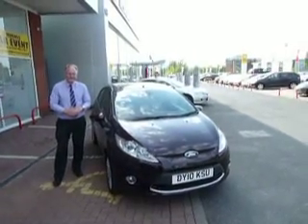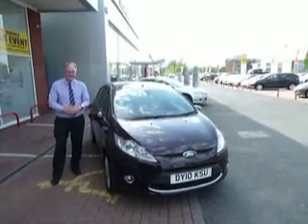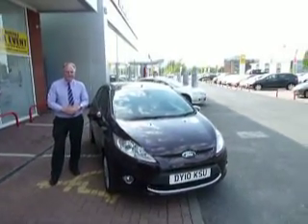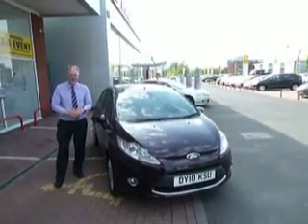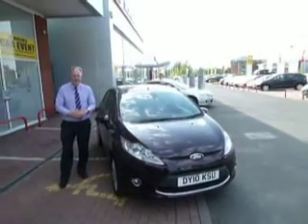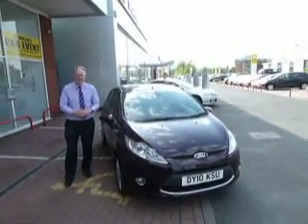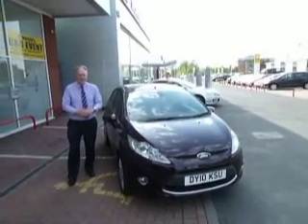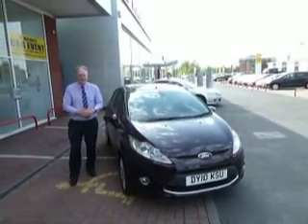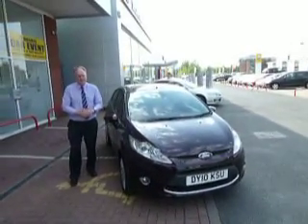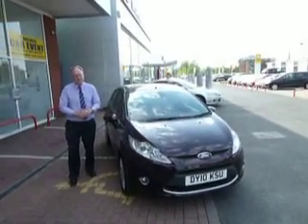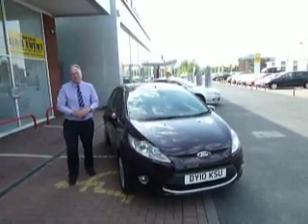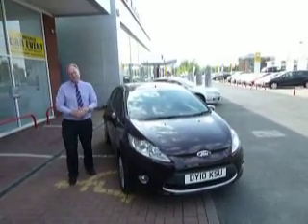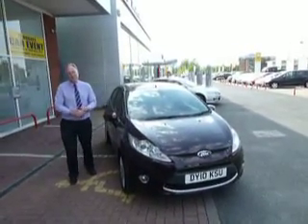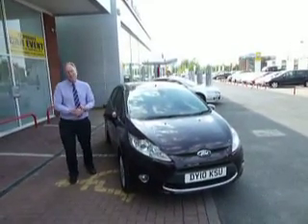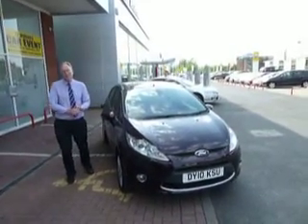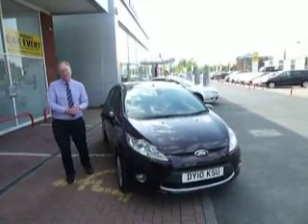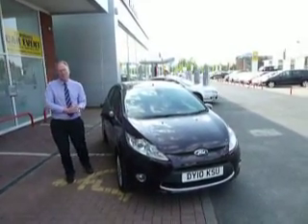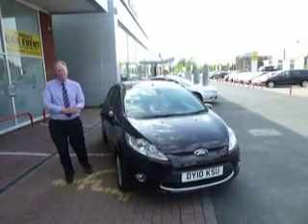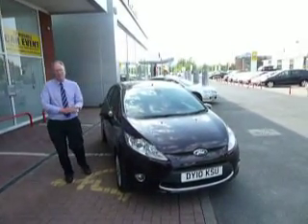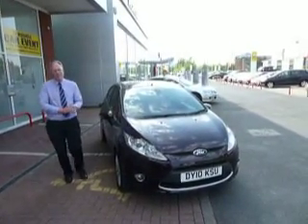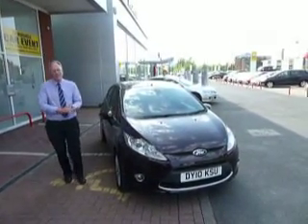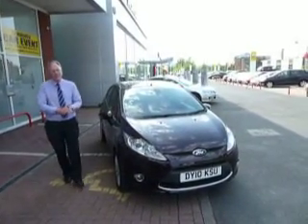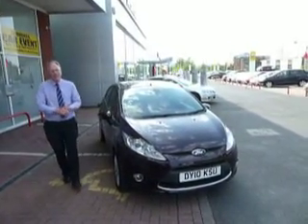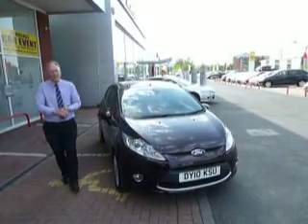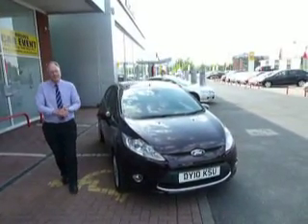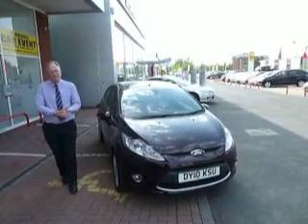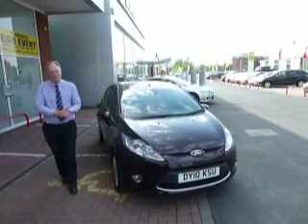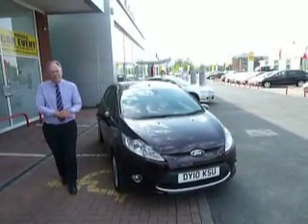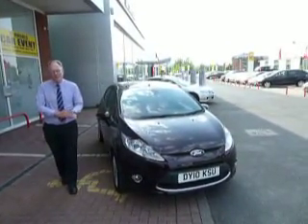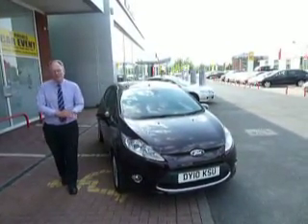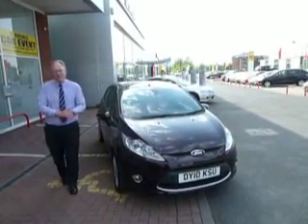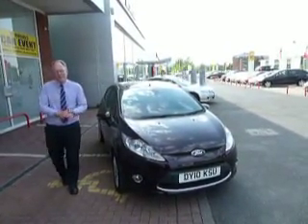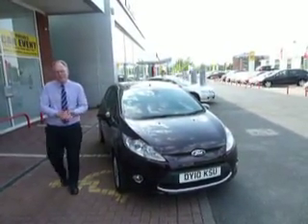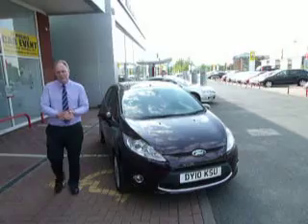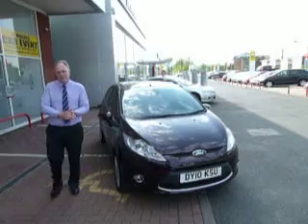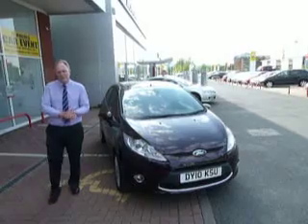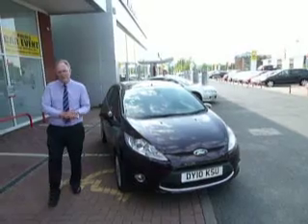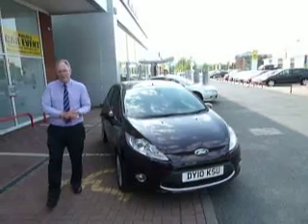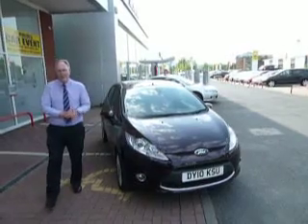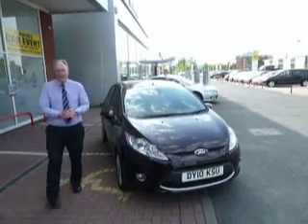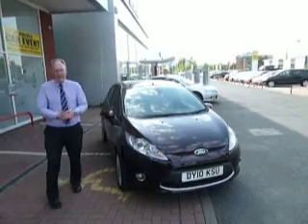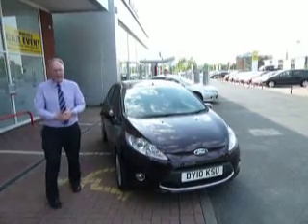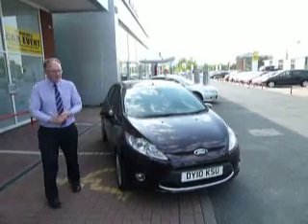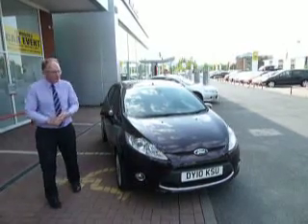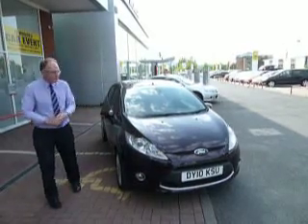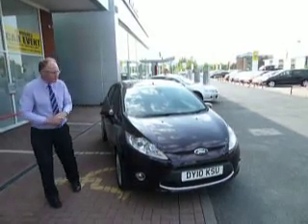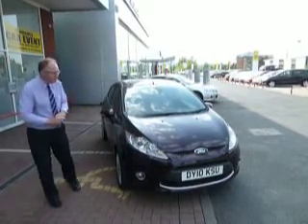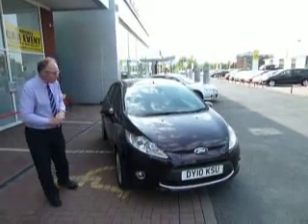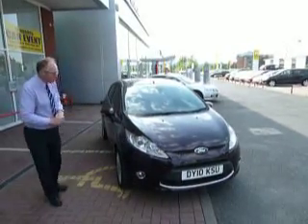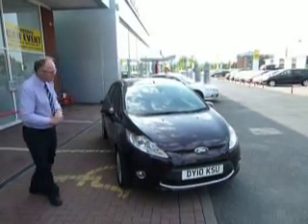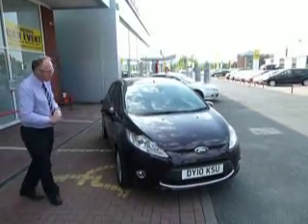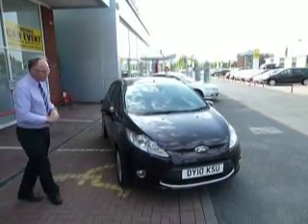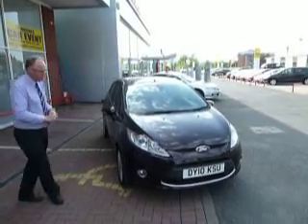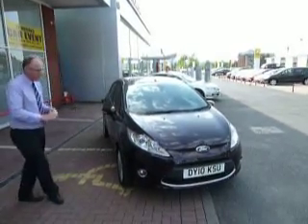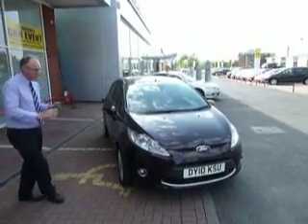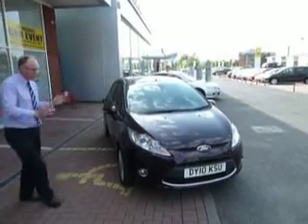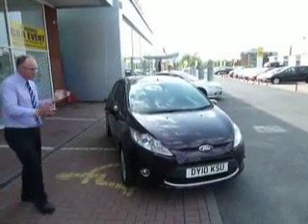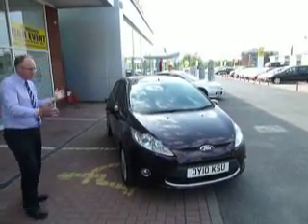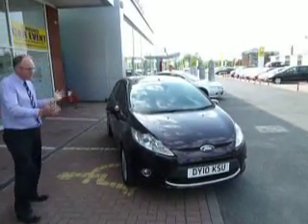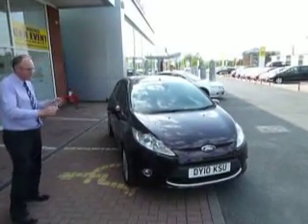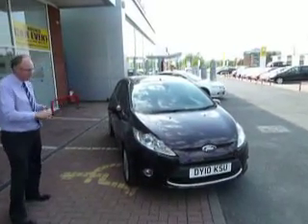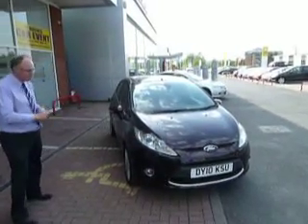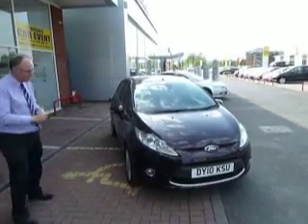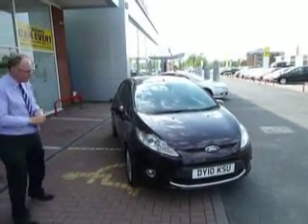Hi, welcome to JTU's Little Meshire Telford. My name's Rob Armstrong. I'm just going to talk you through our part of the exchange.